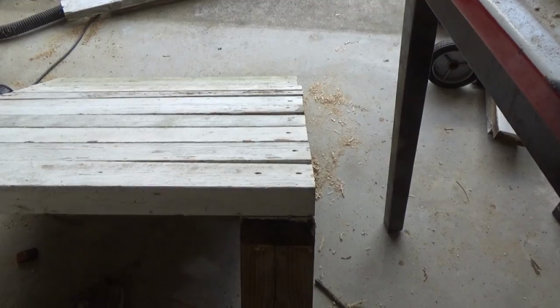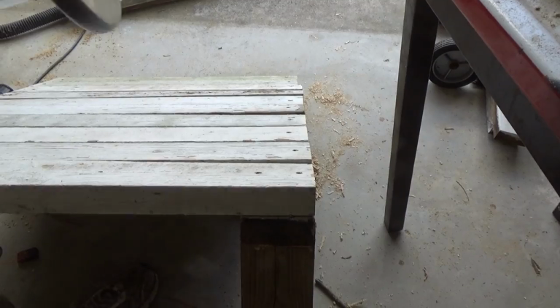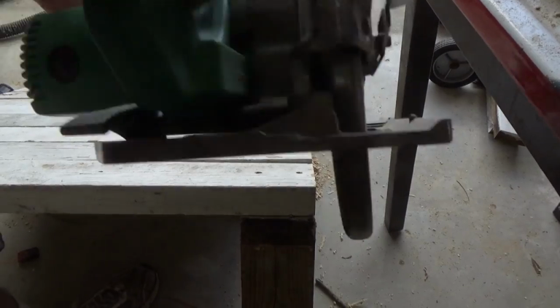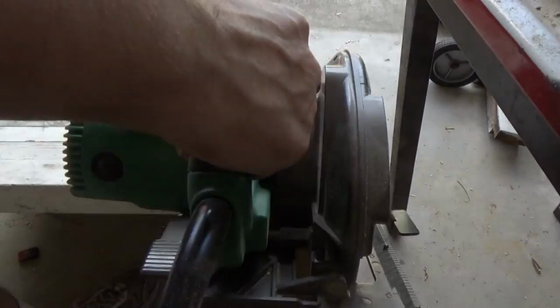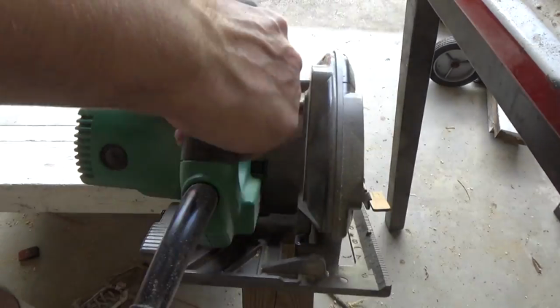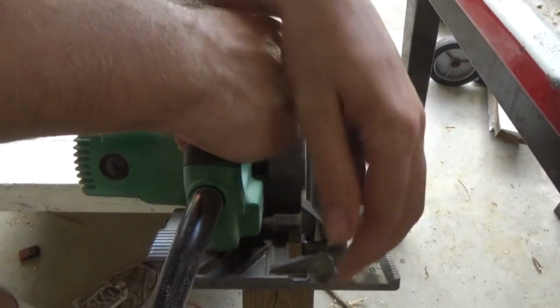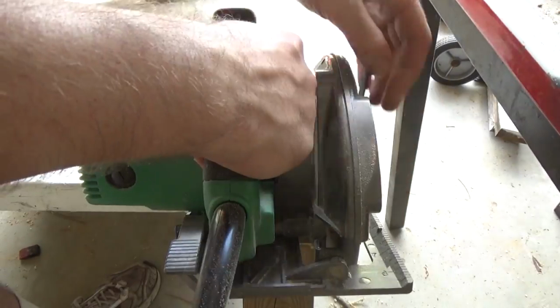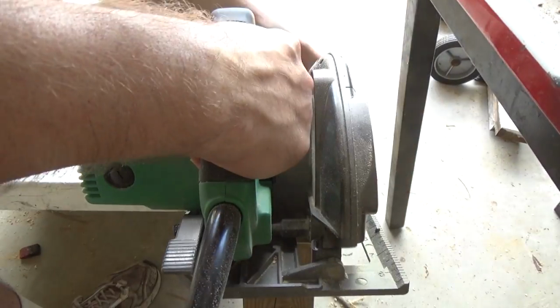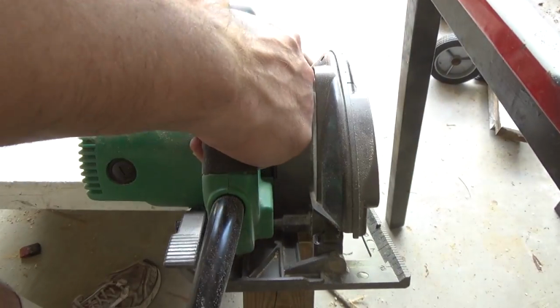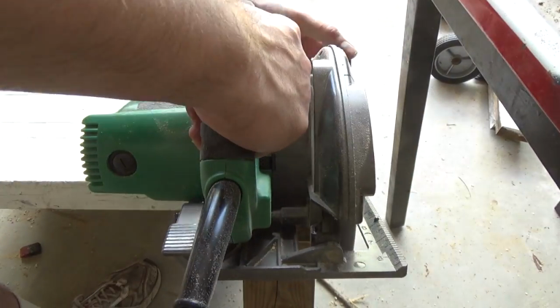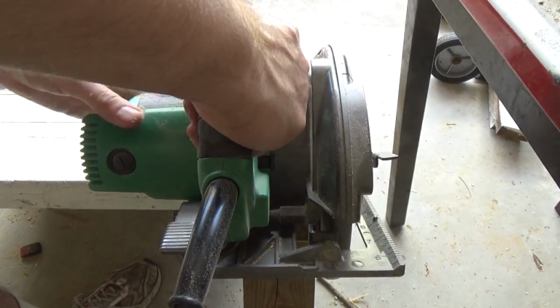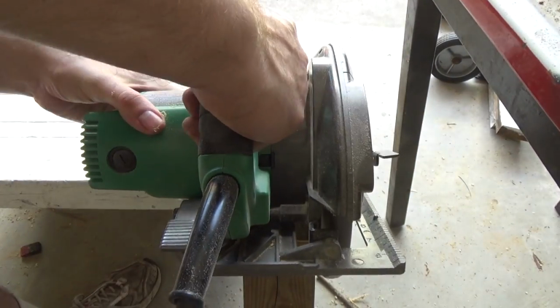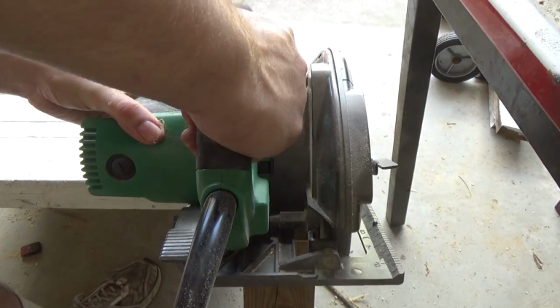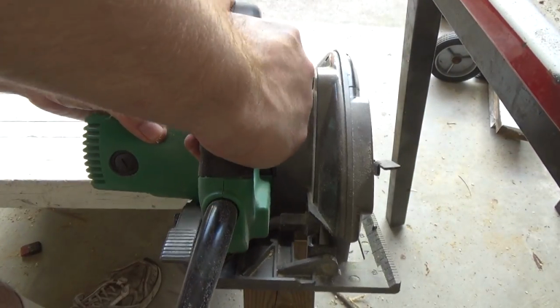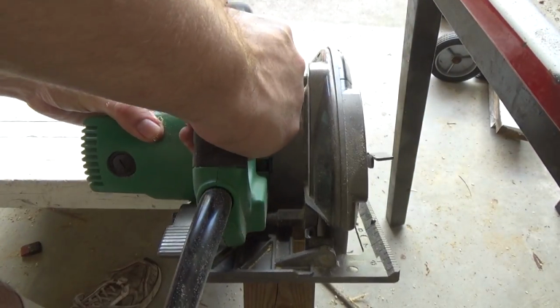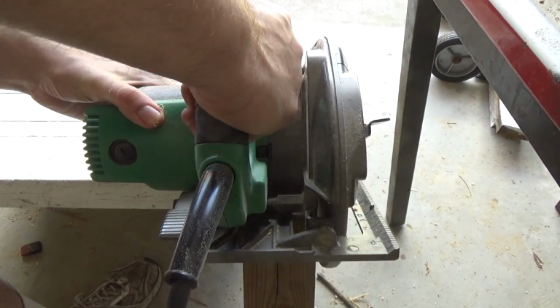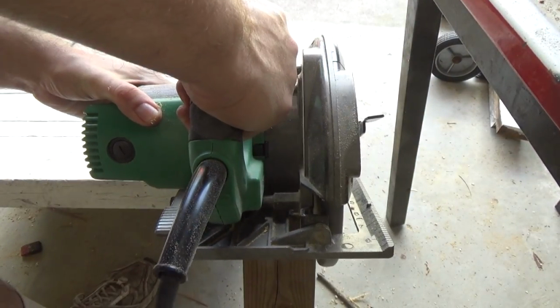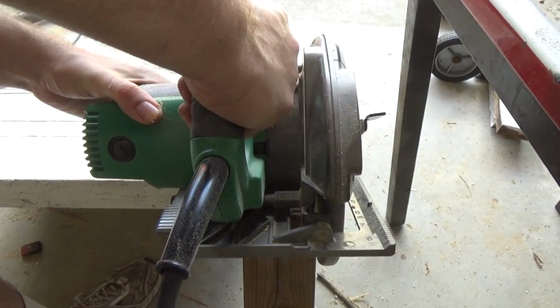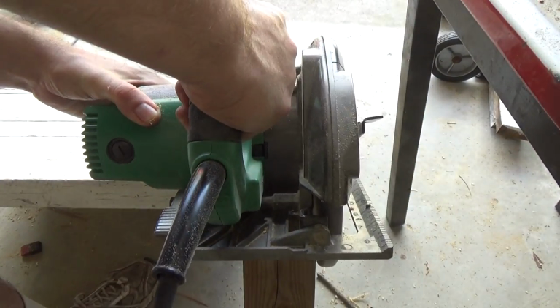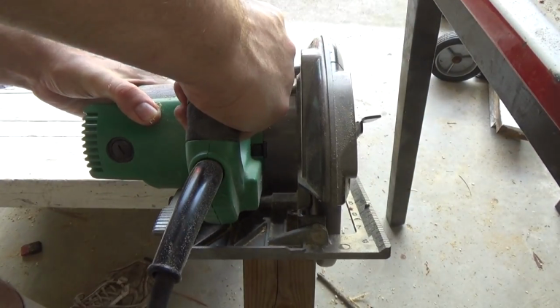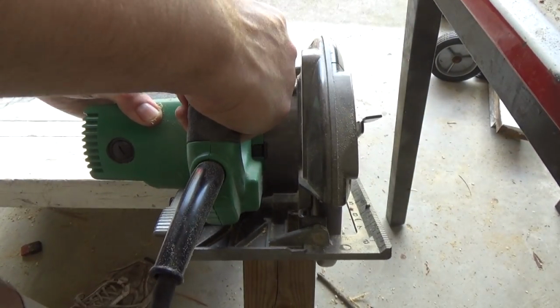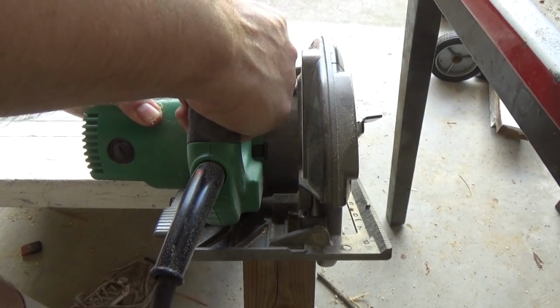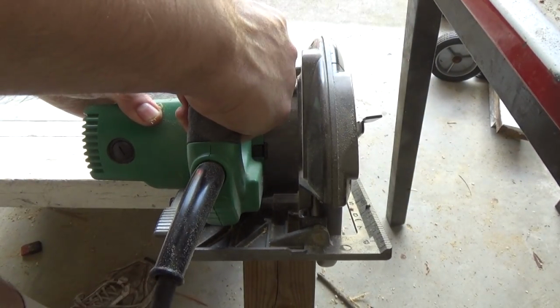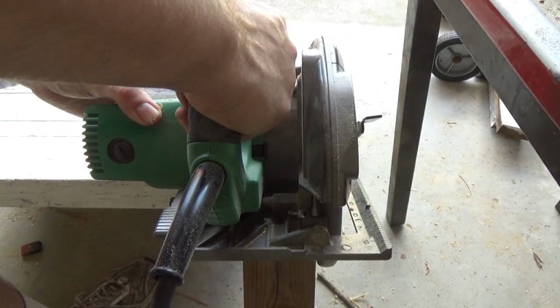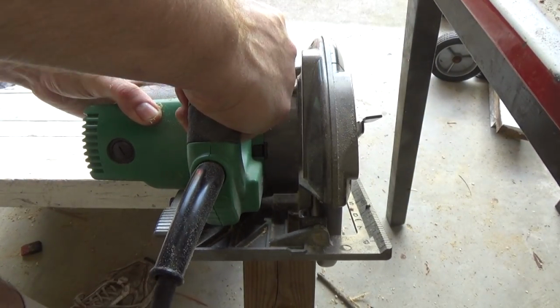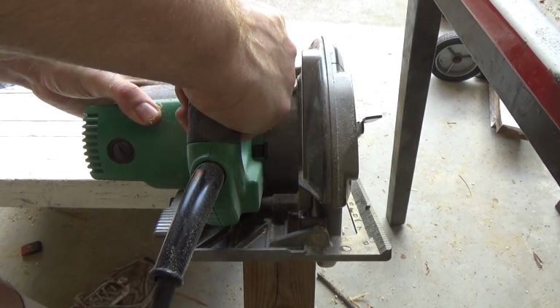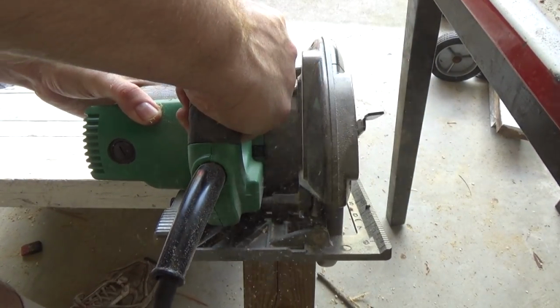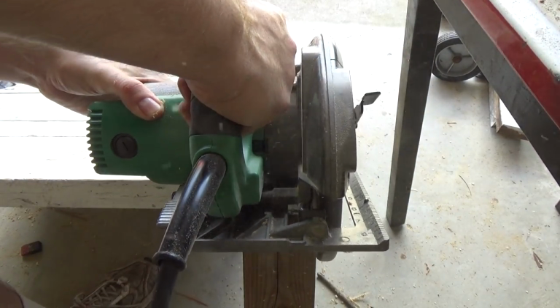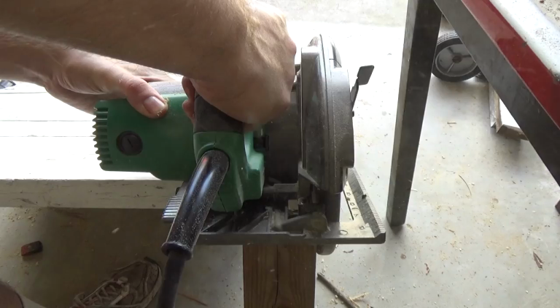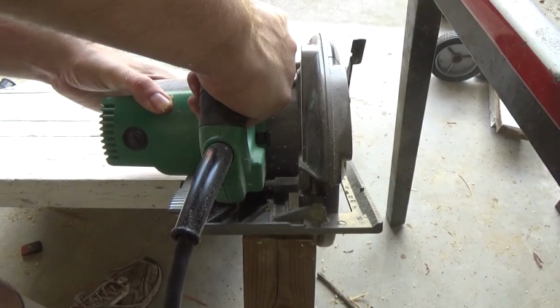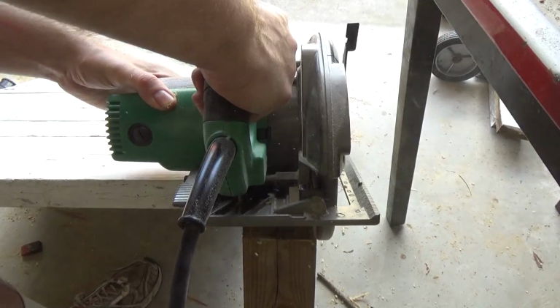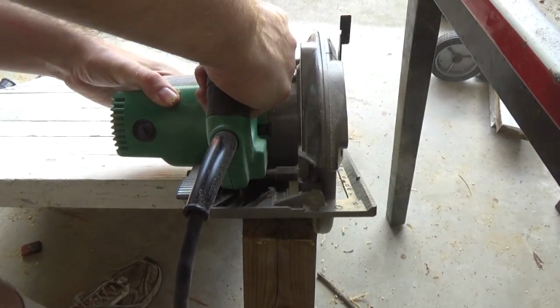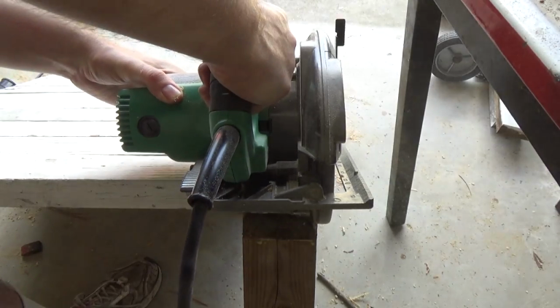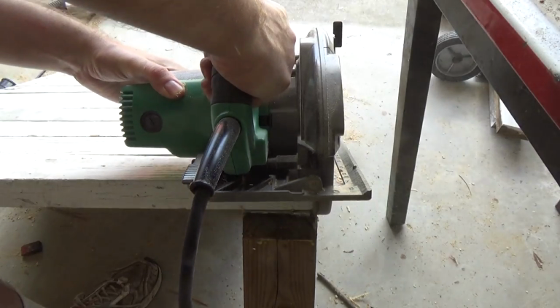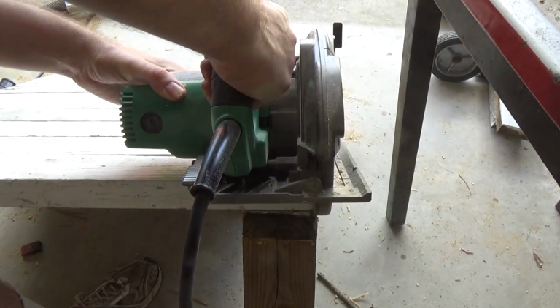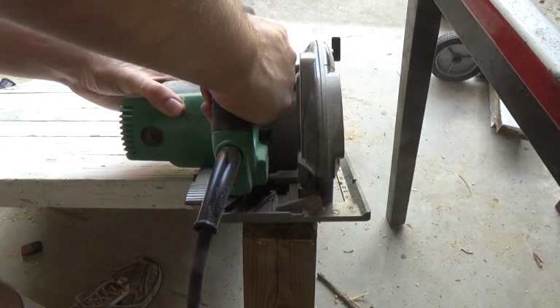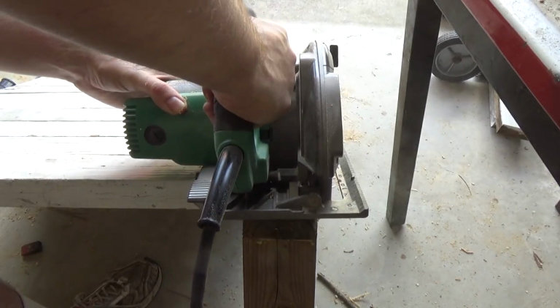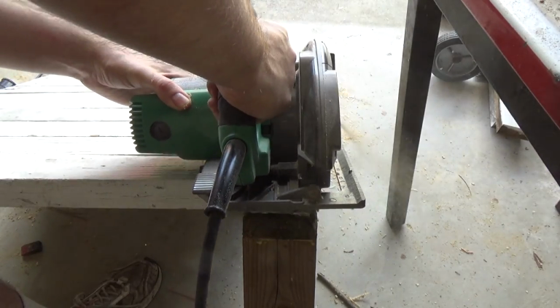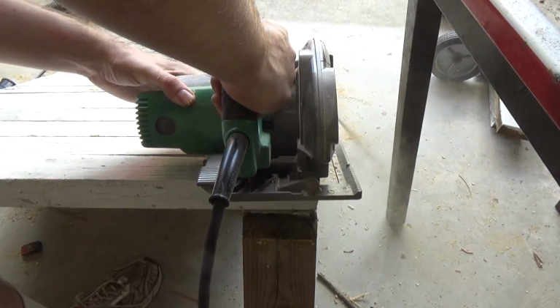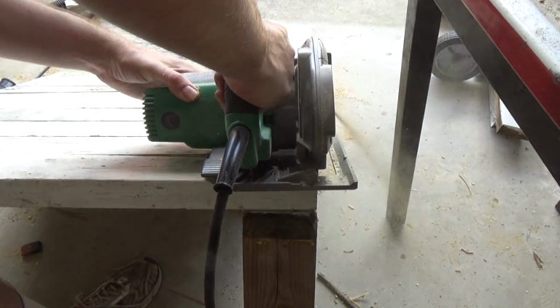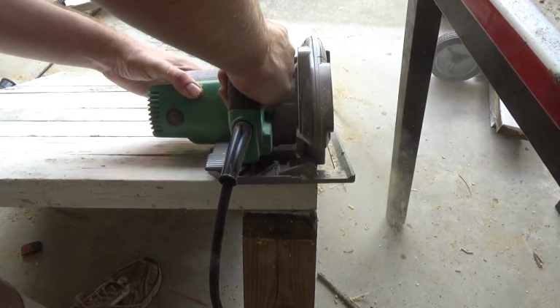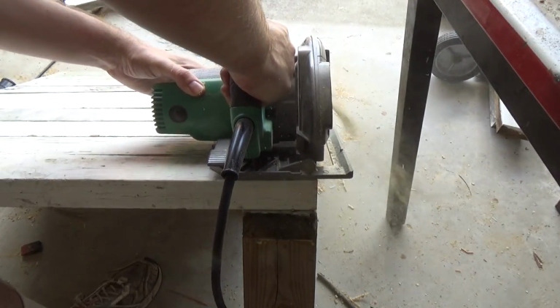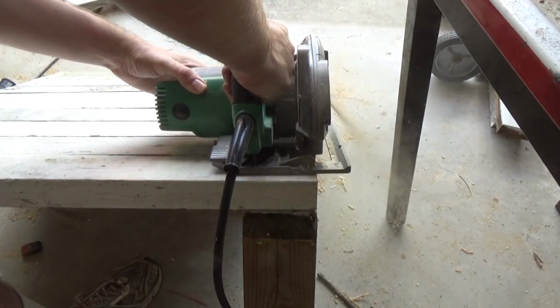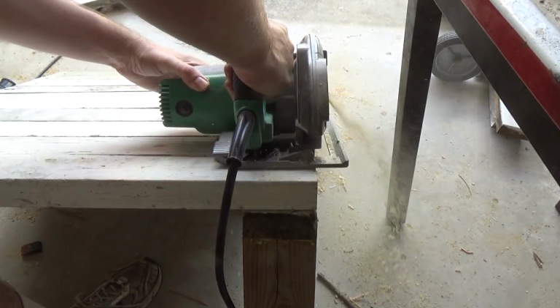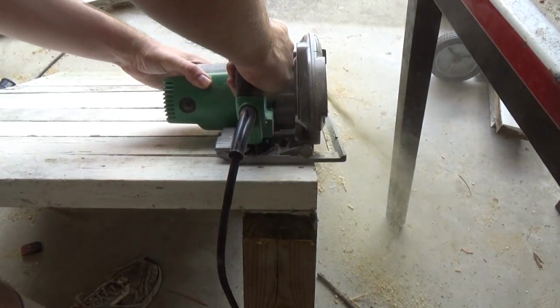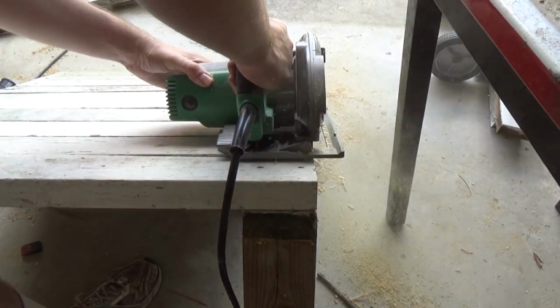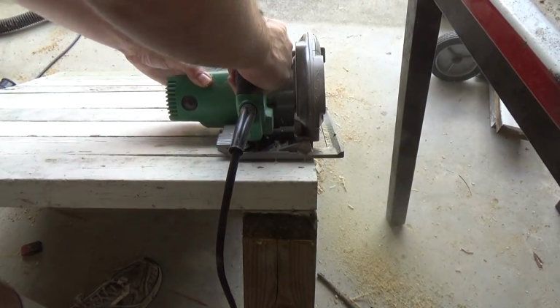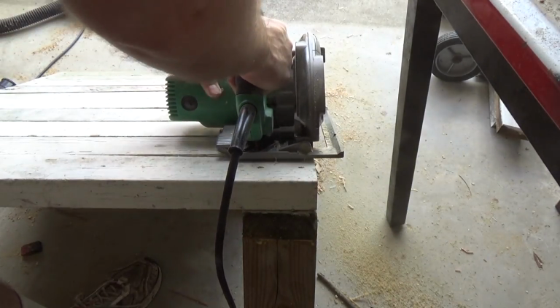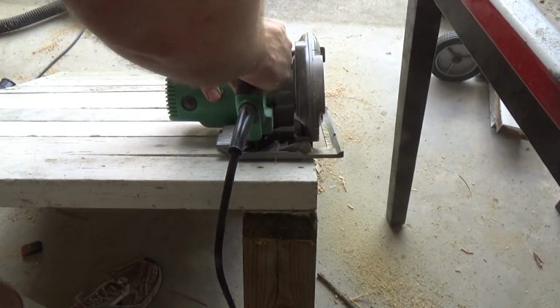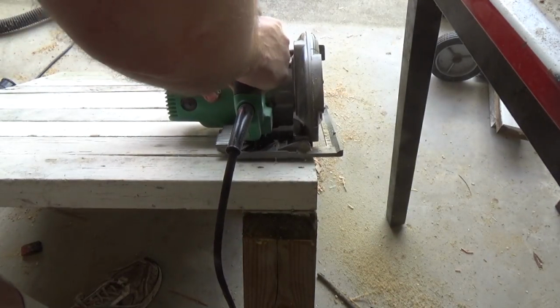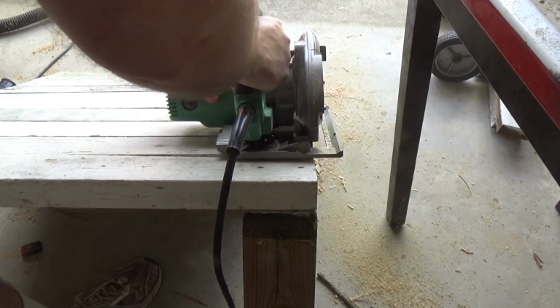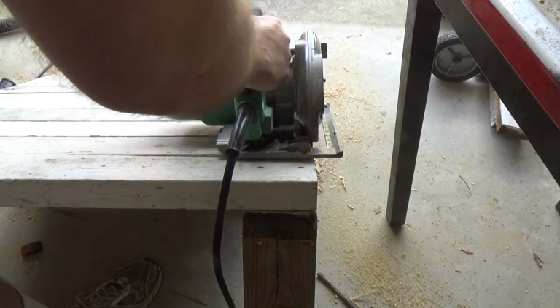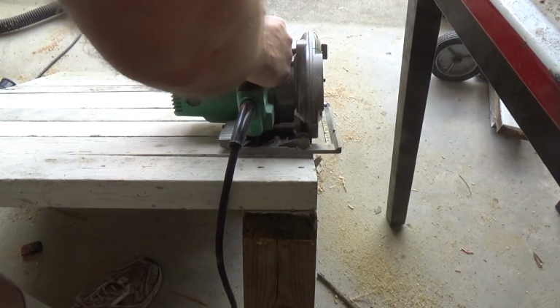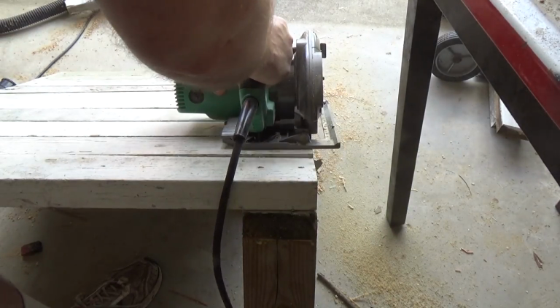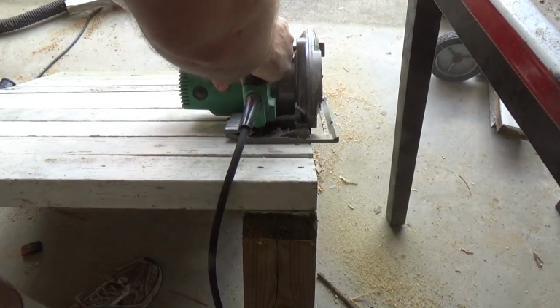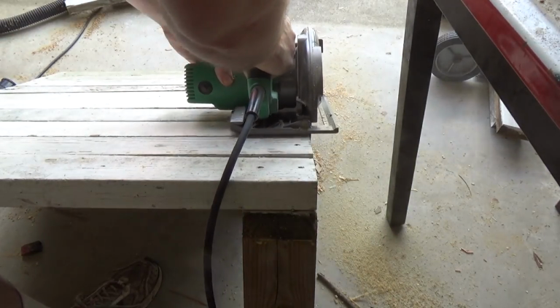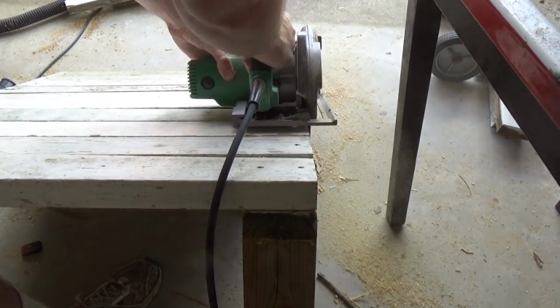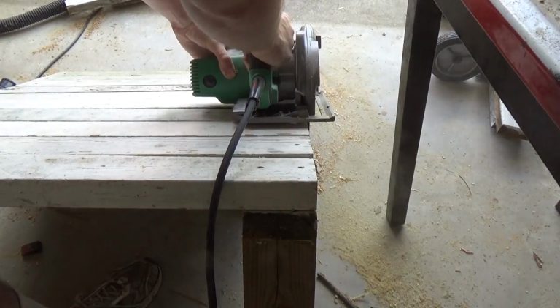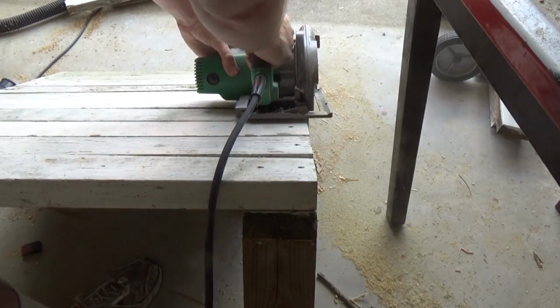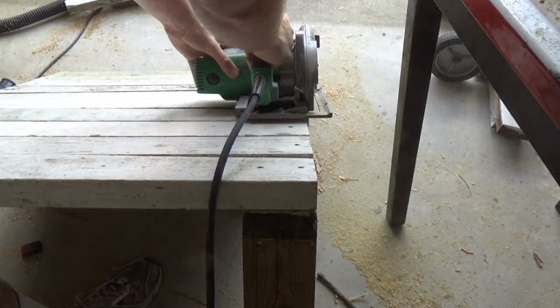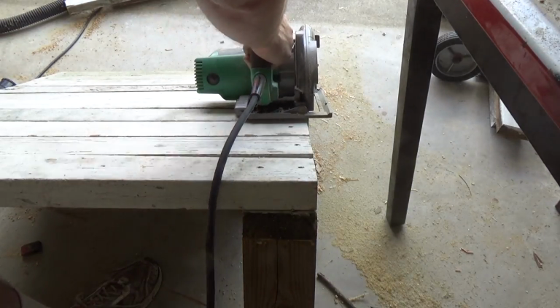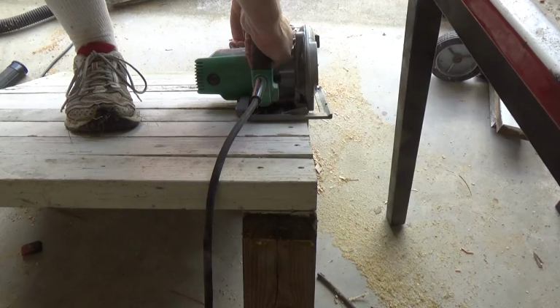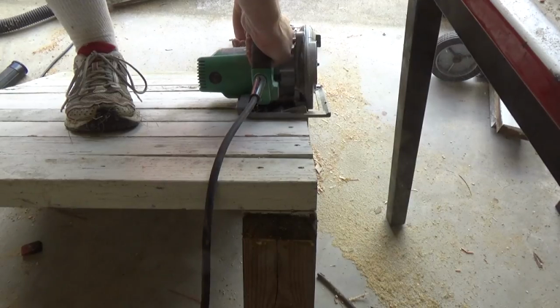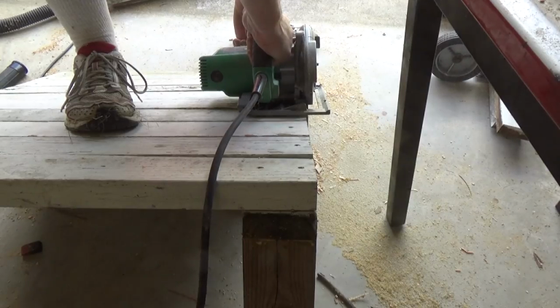Because these reclaimed 2x4s weren't entirely square, they weren't exactly flush, so I'm just trimming them up a little bit with a circular saw.